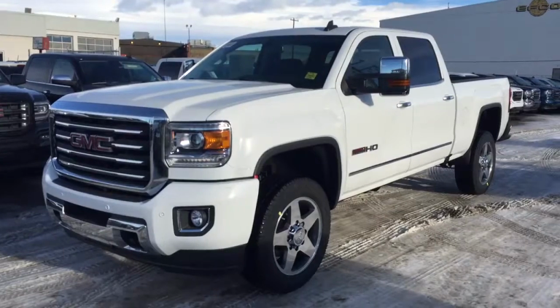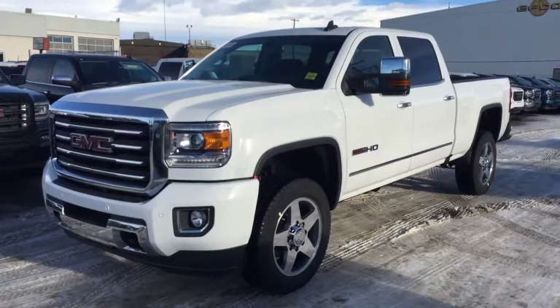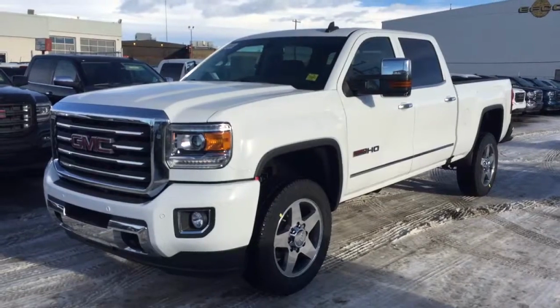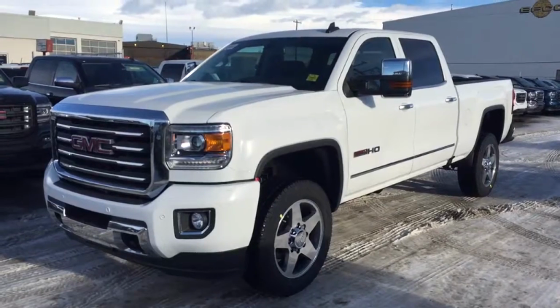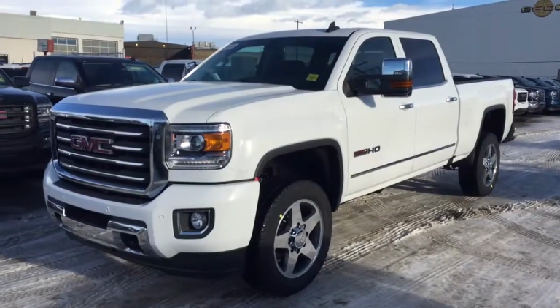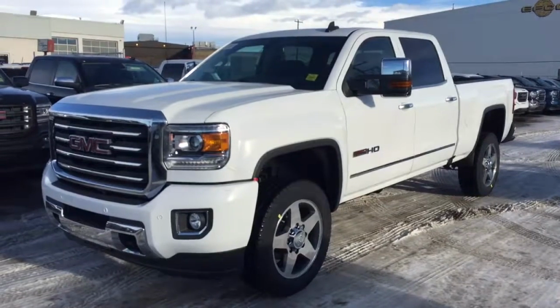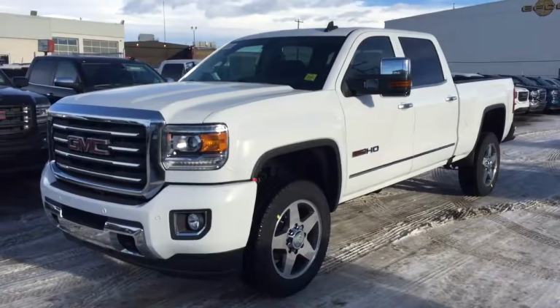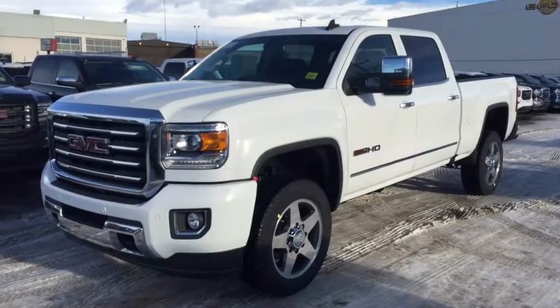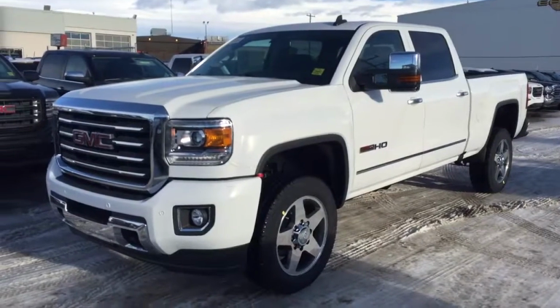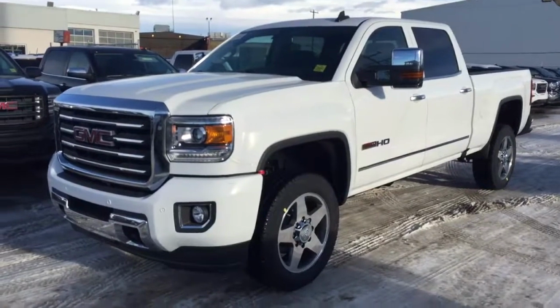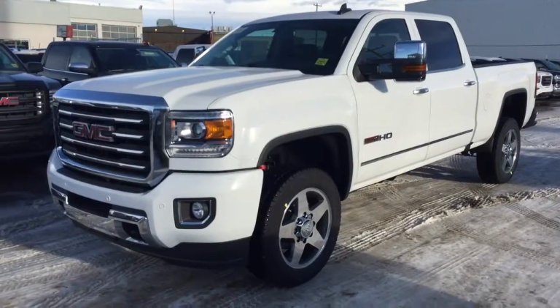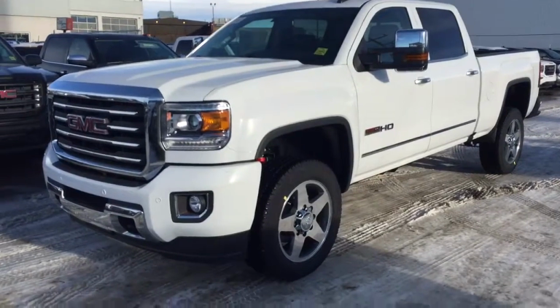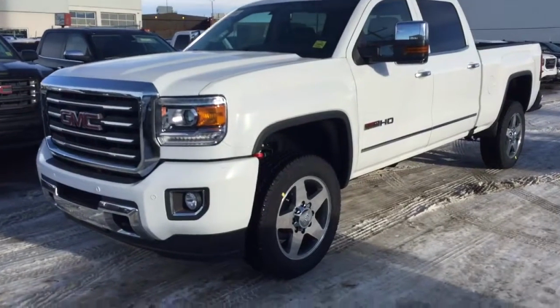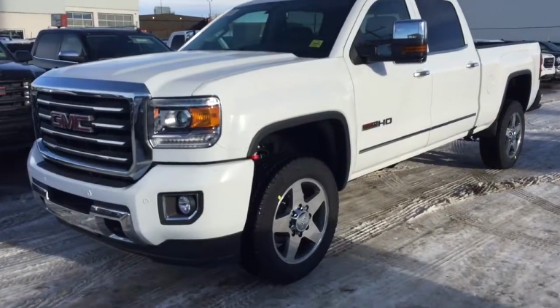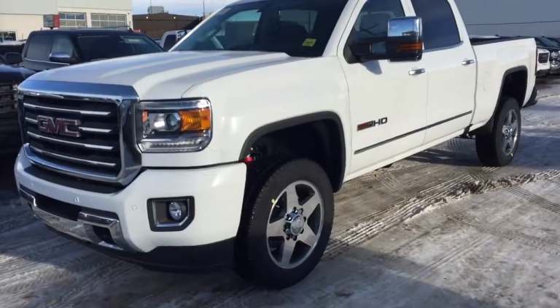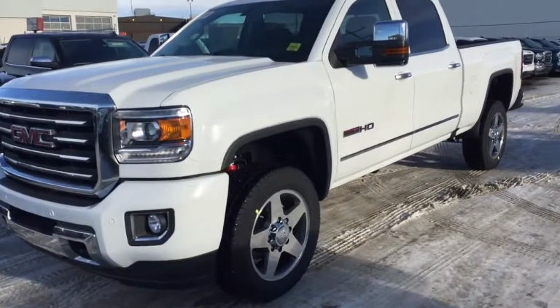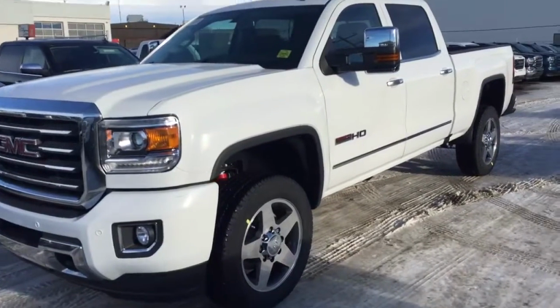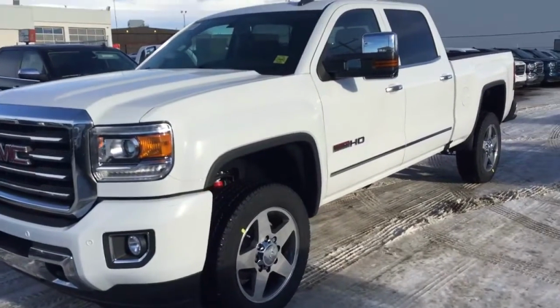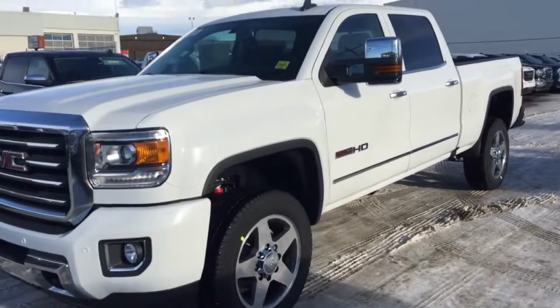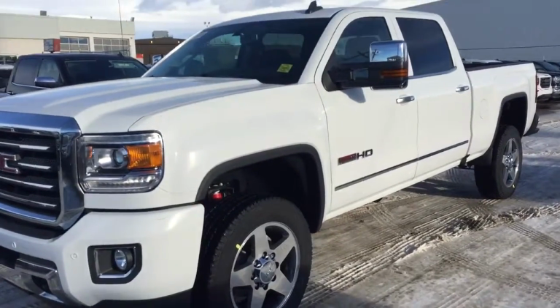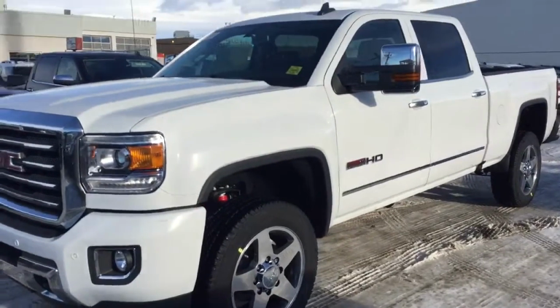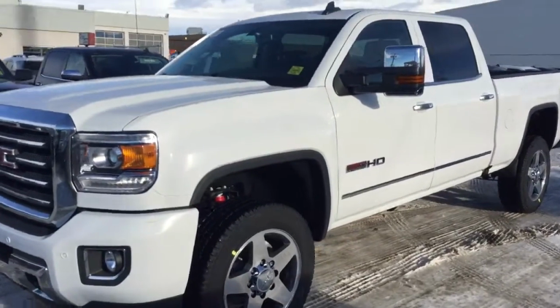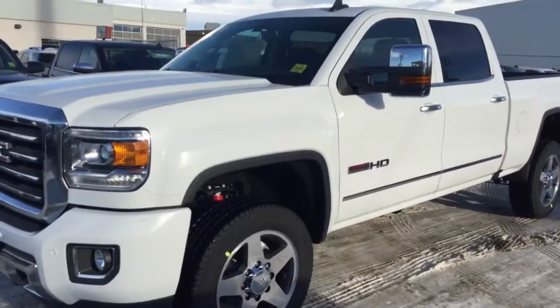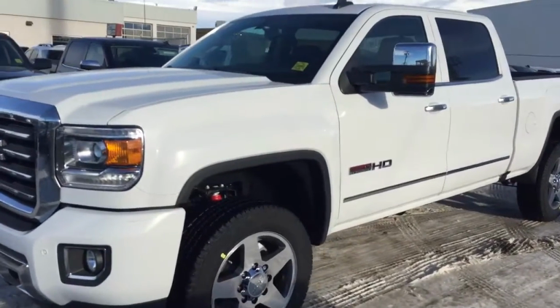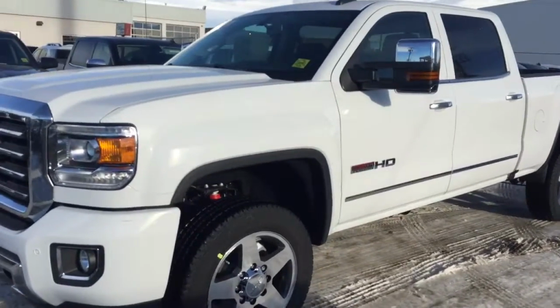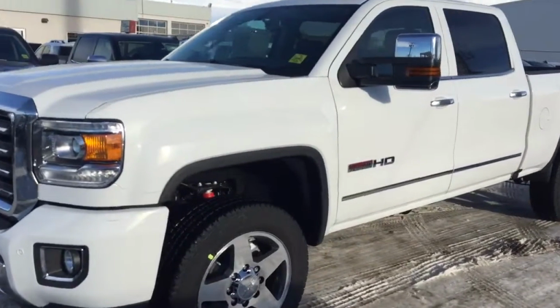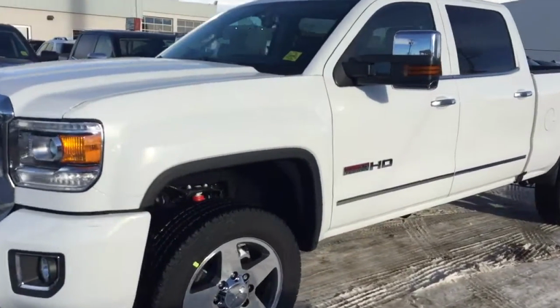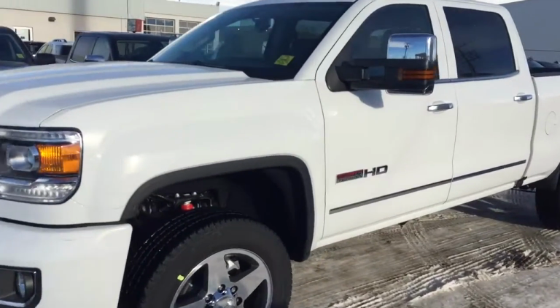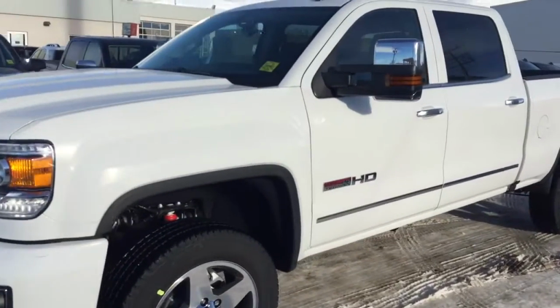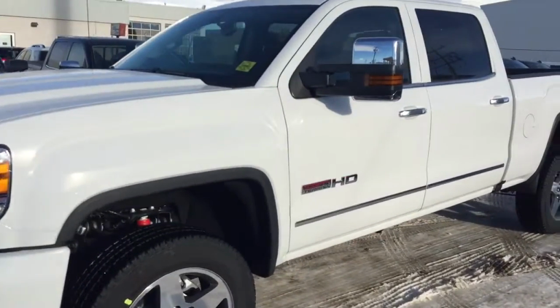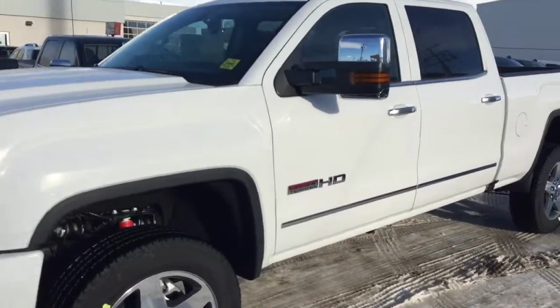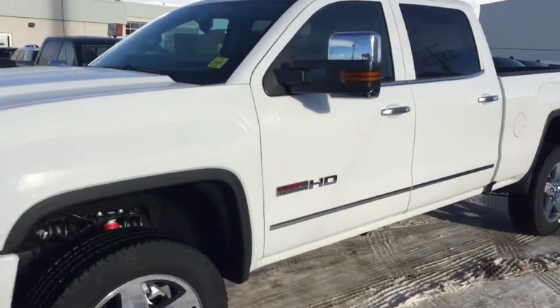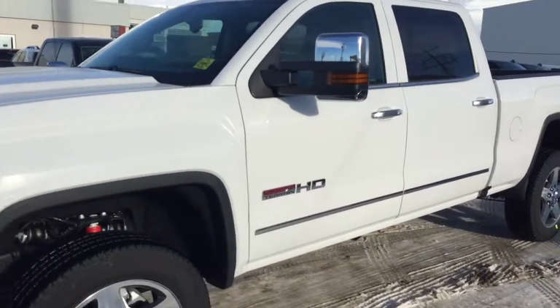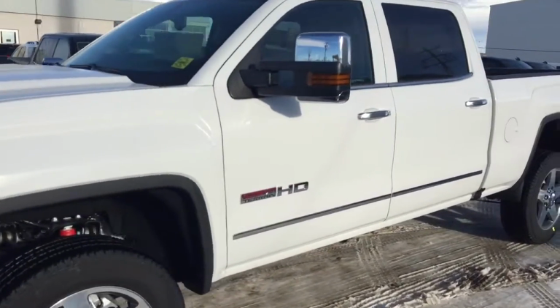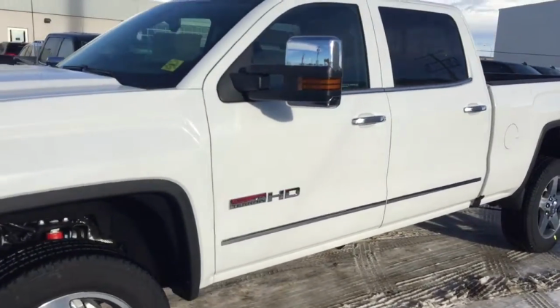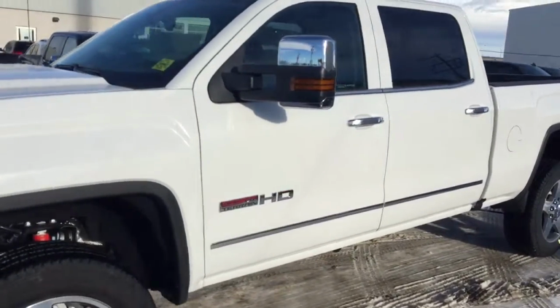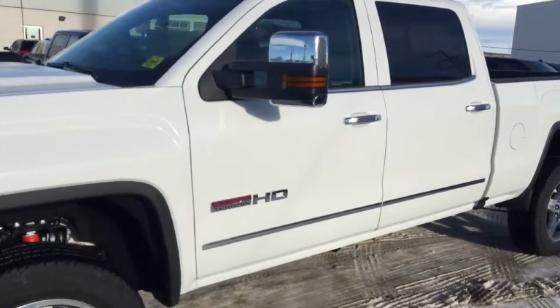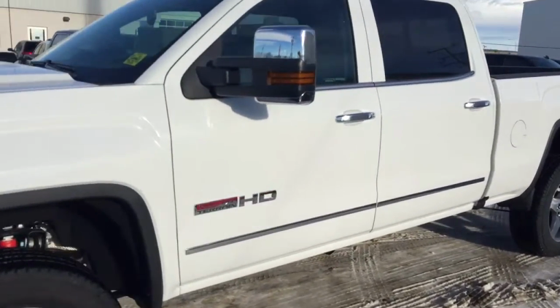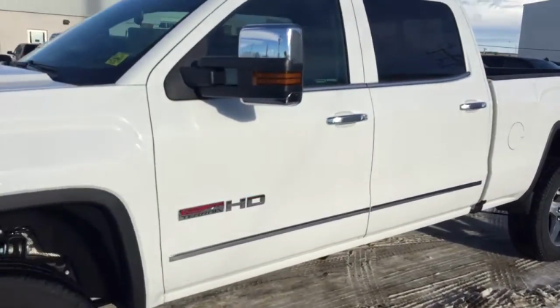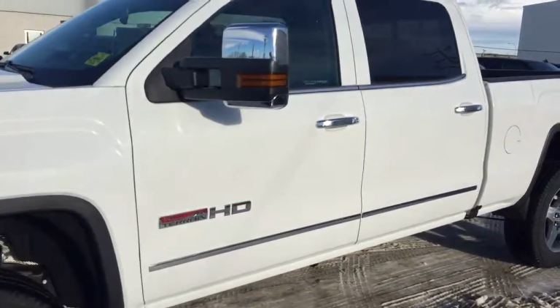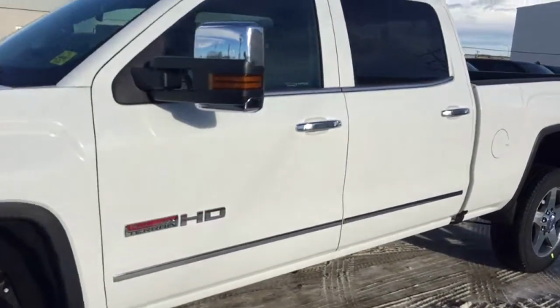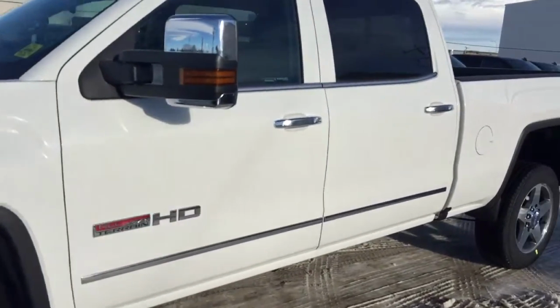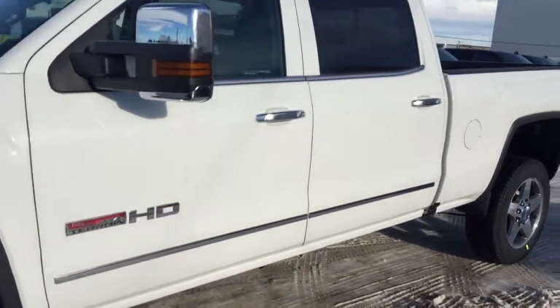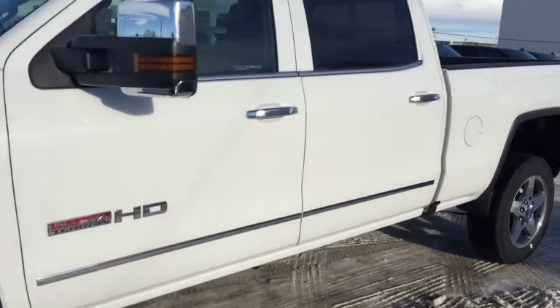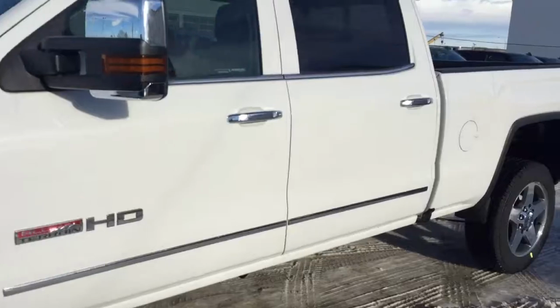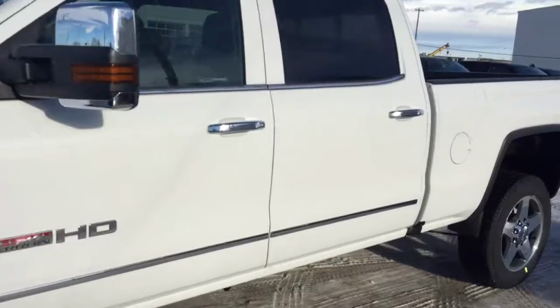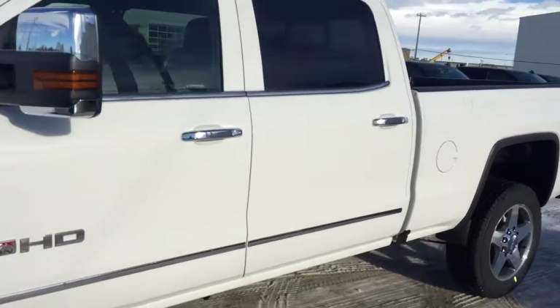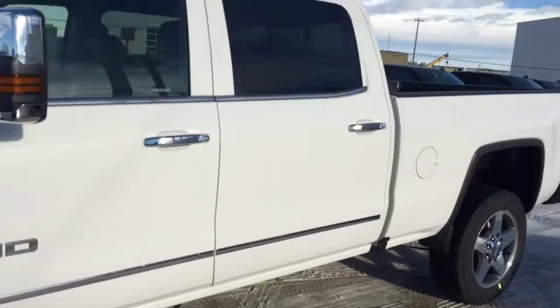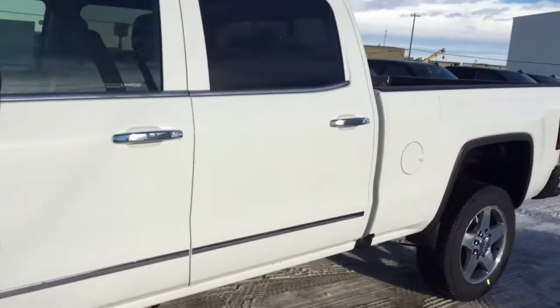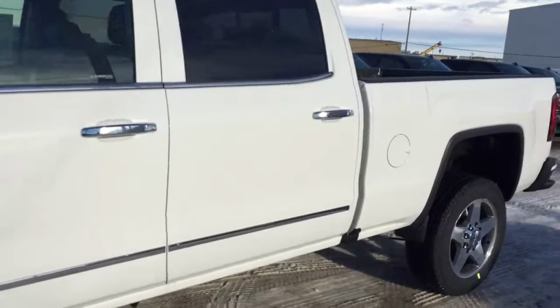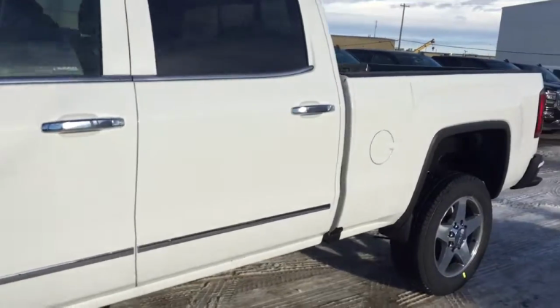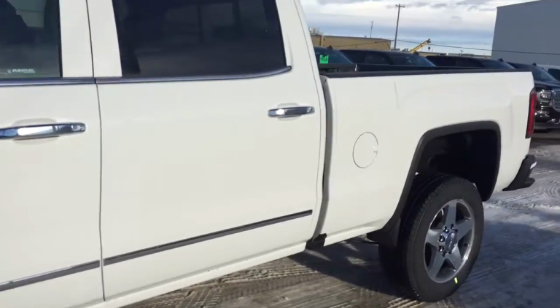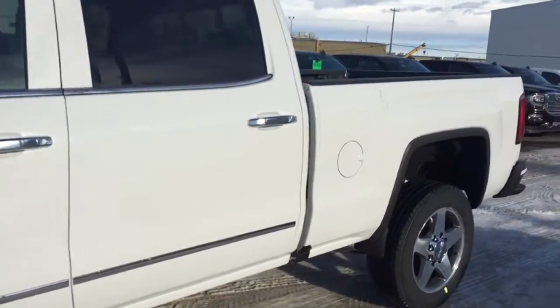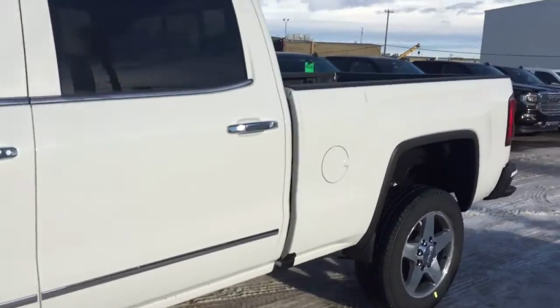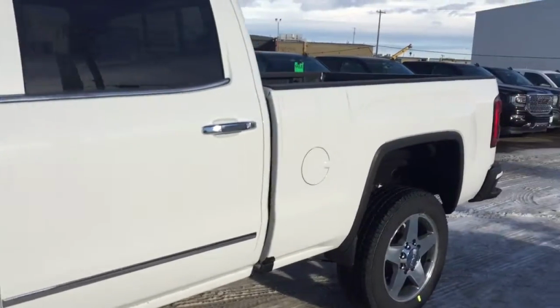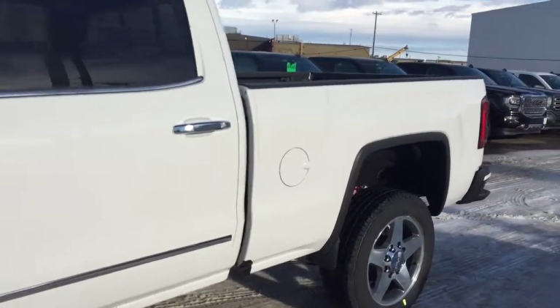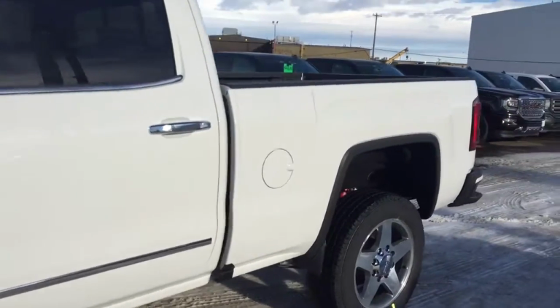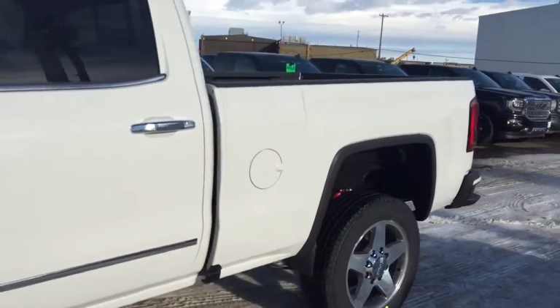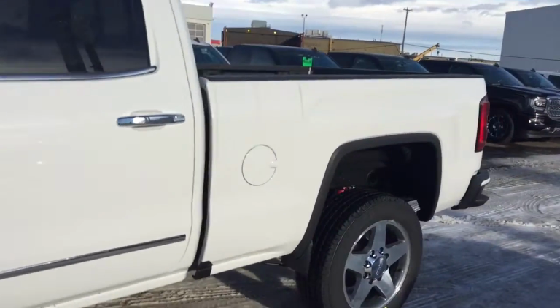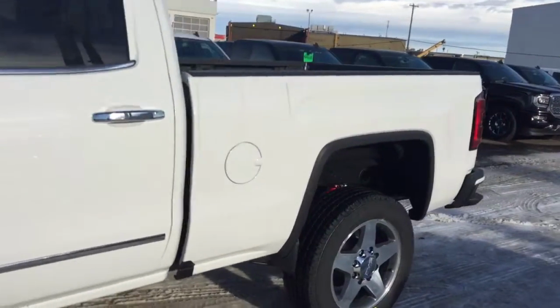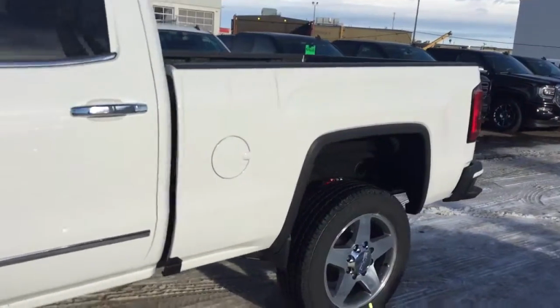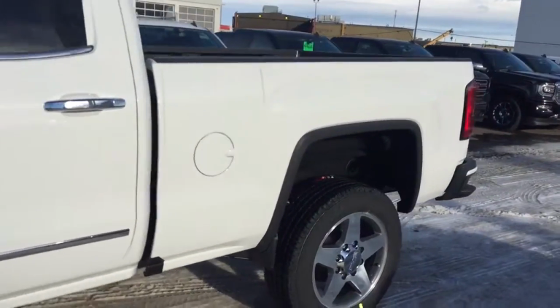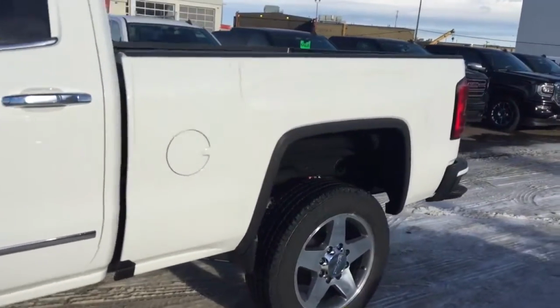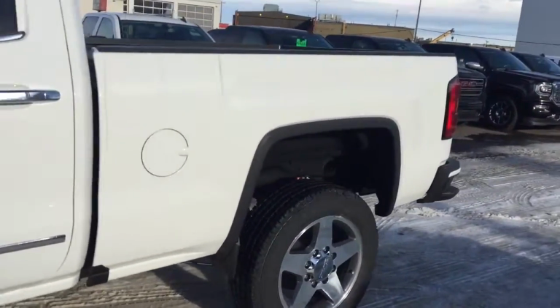Welcome to Davis Chevrolet. This is a 2017 GMC Sierra 2500 Heavy Duty in the color white.